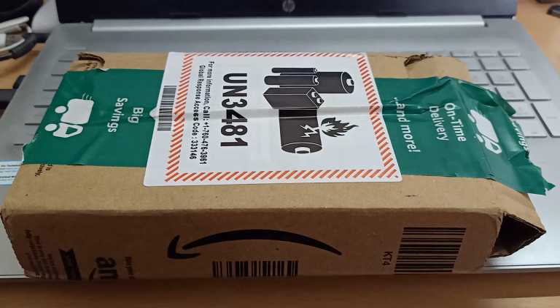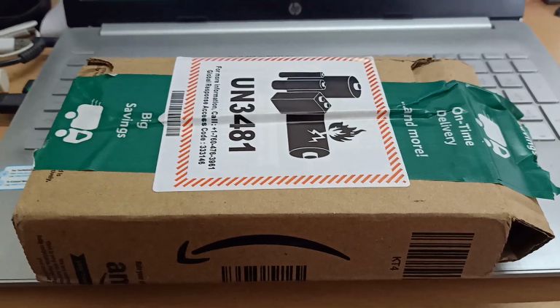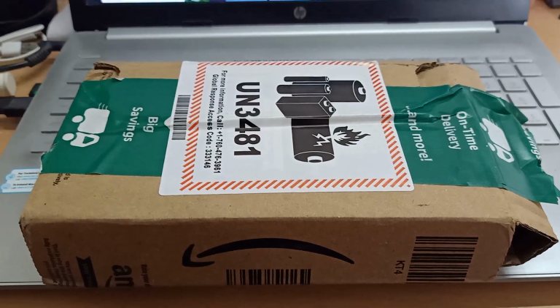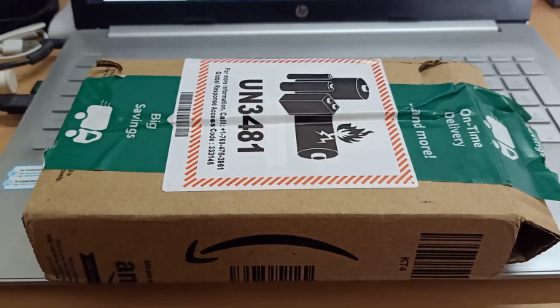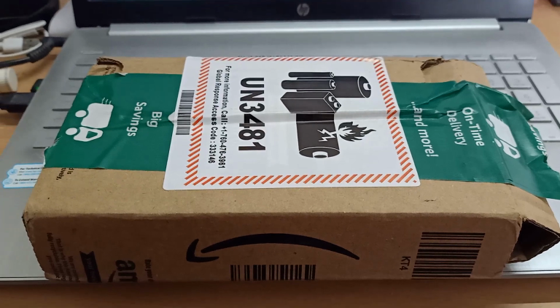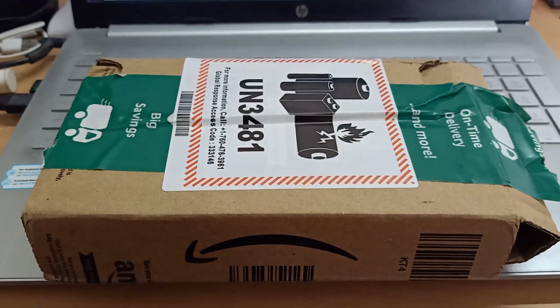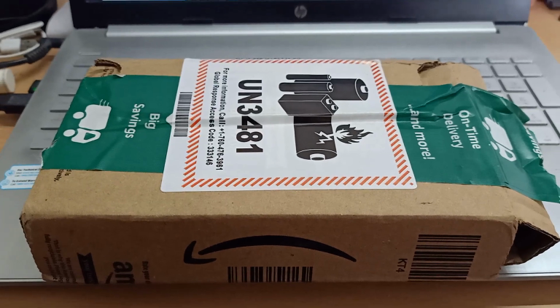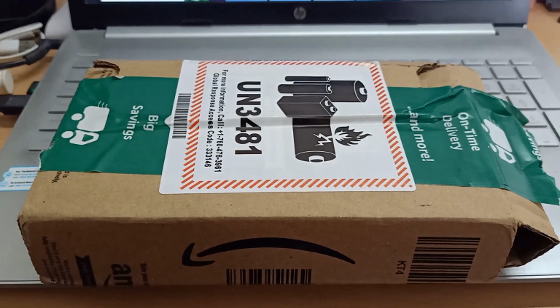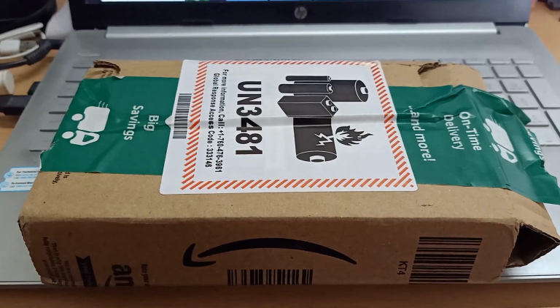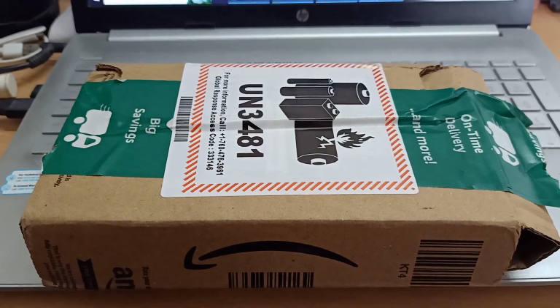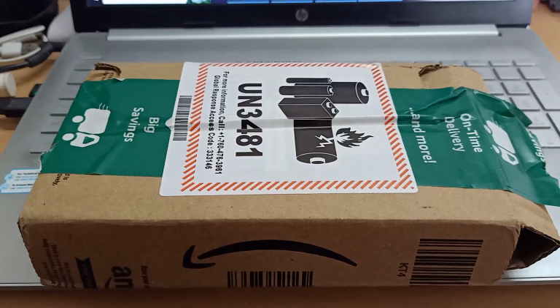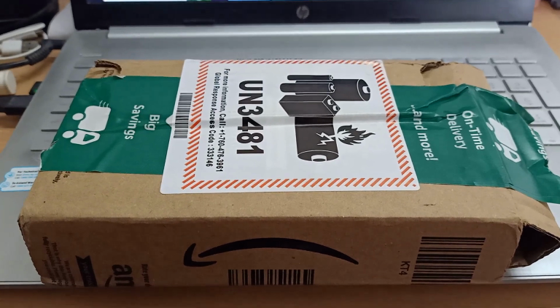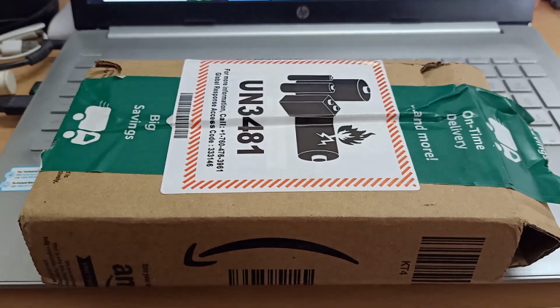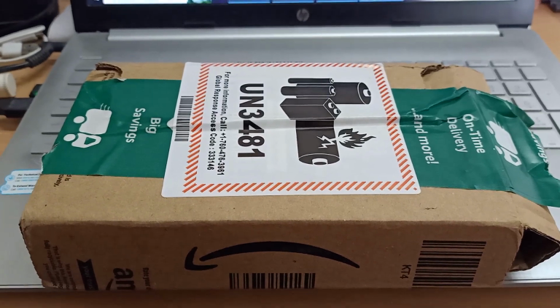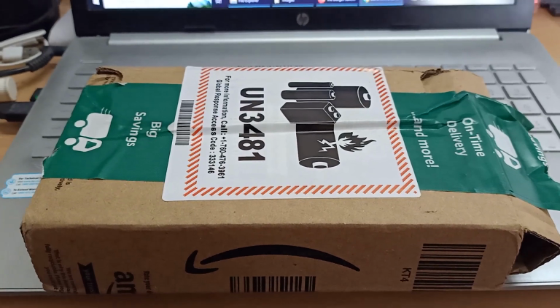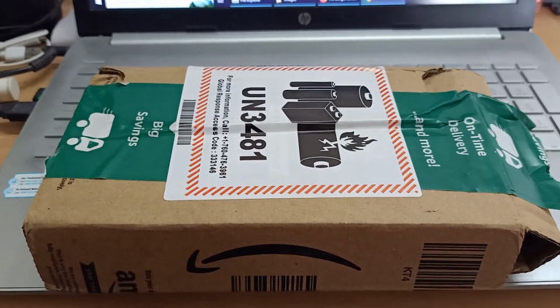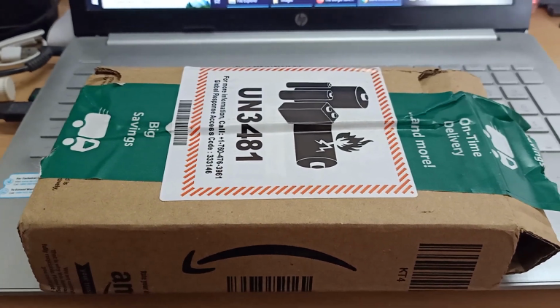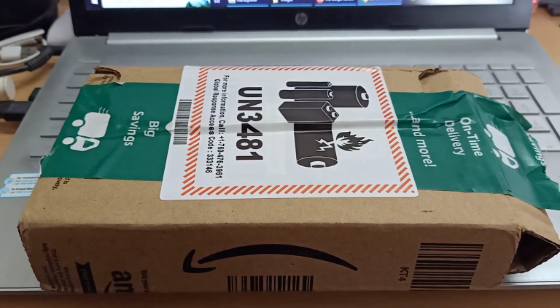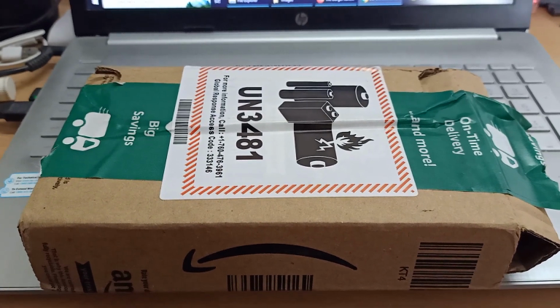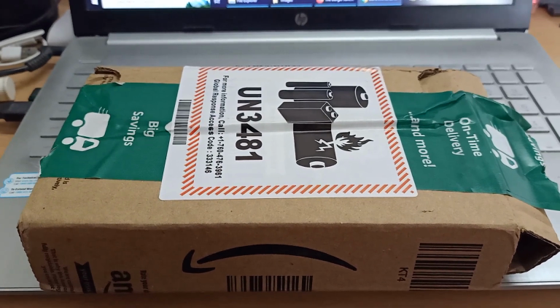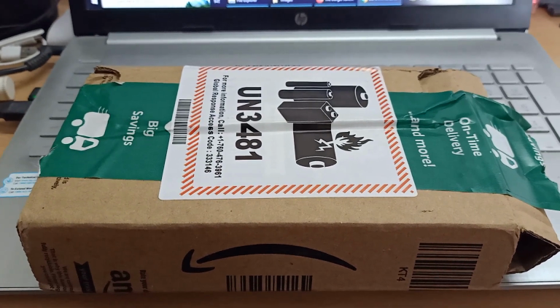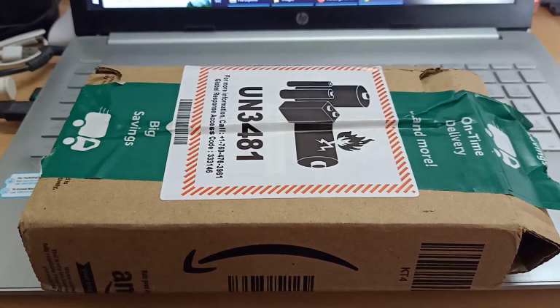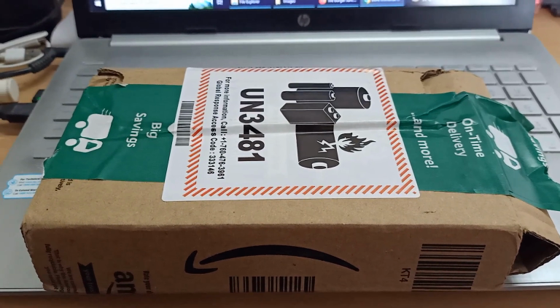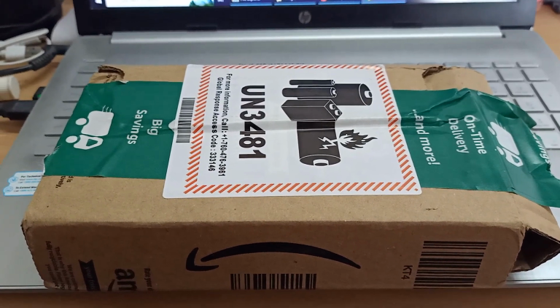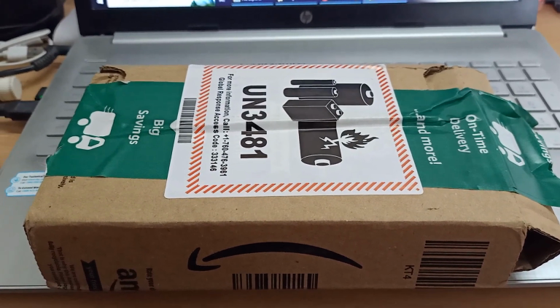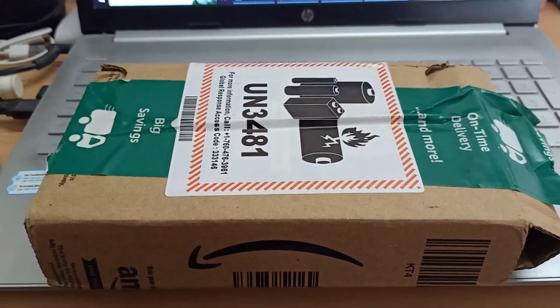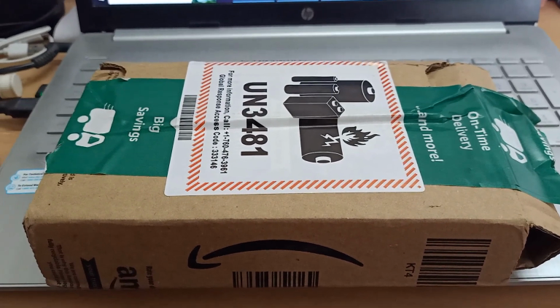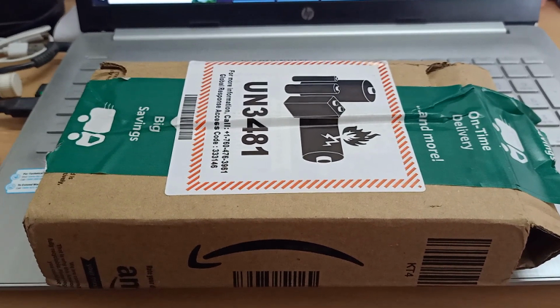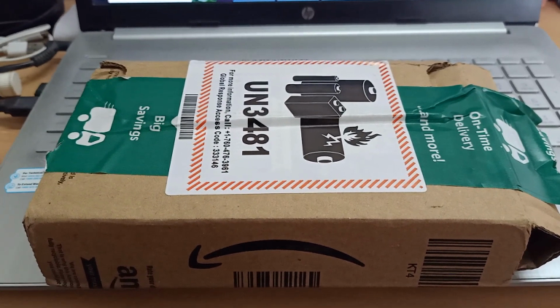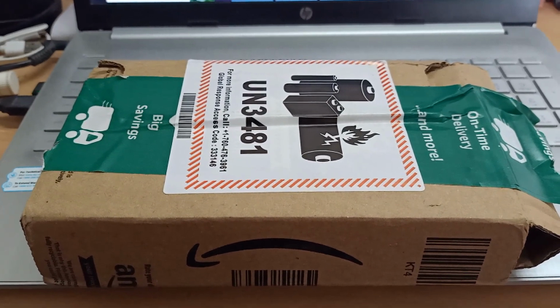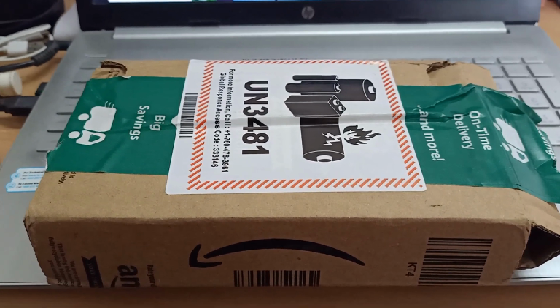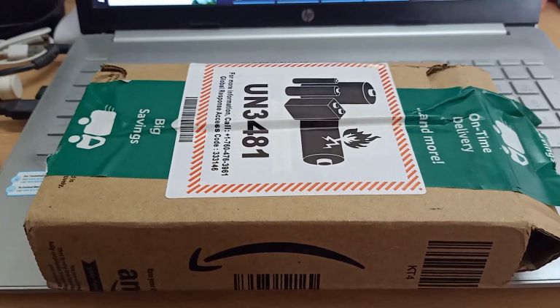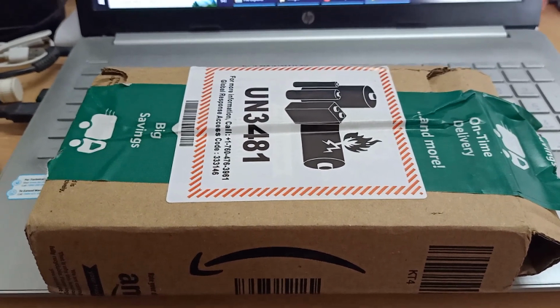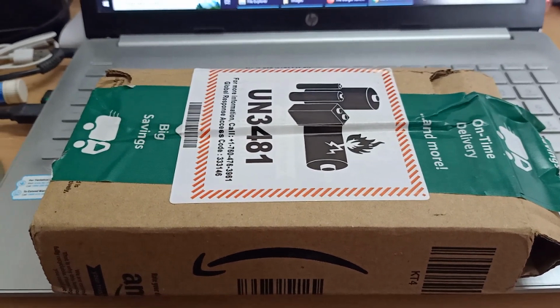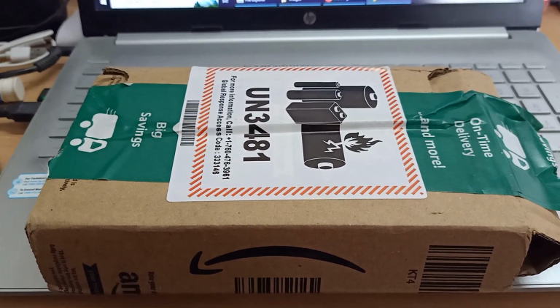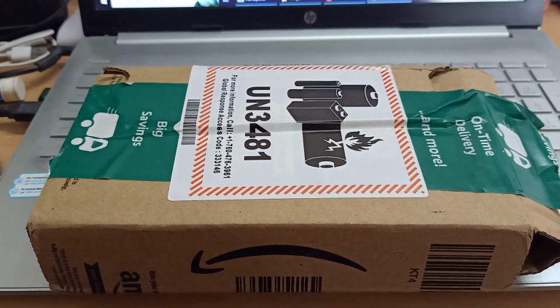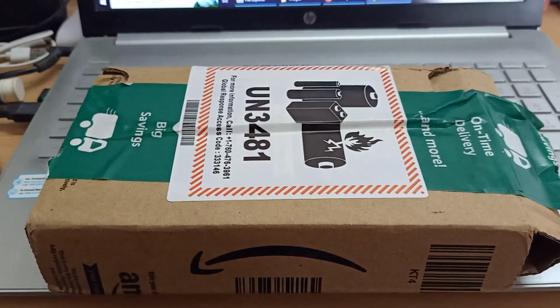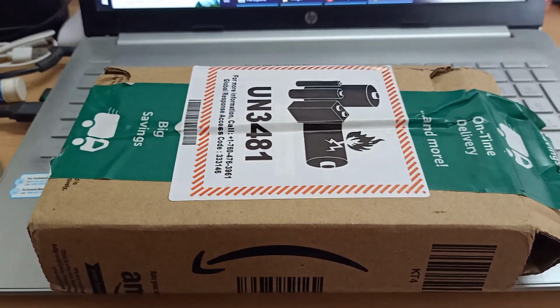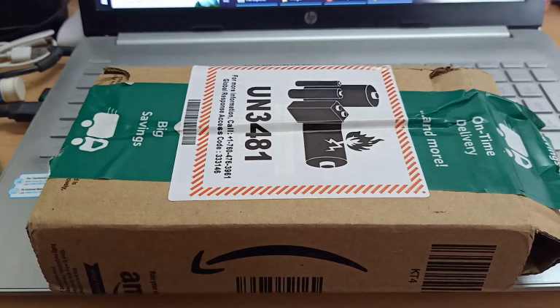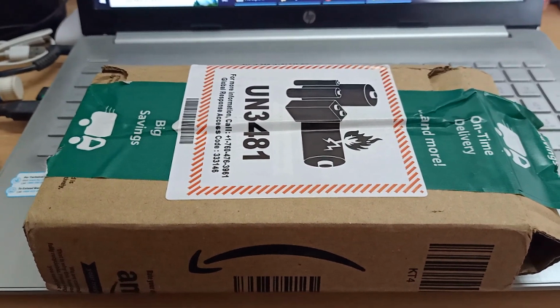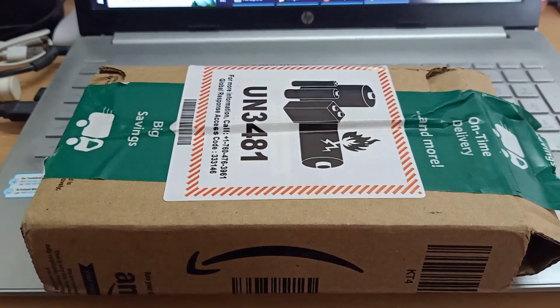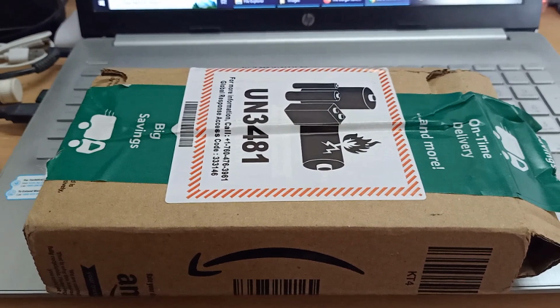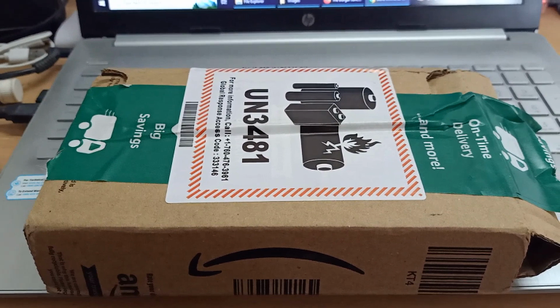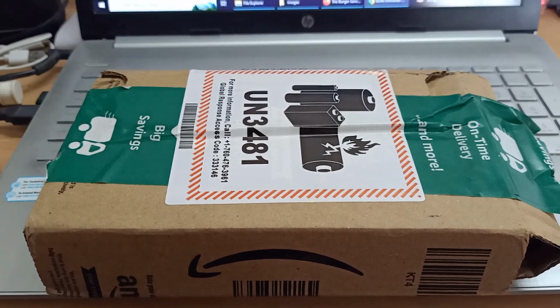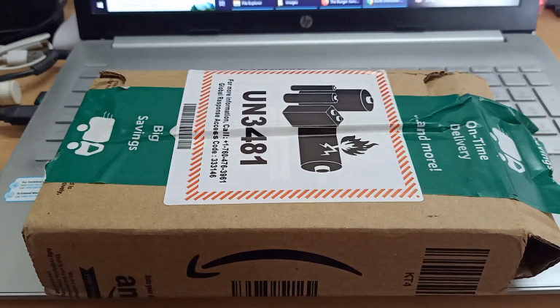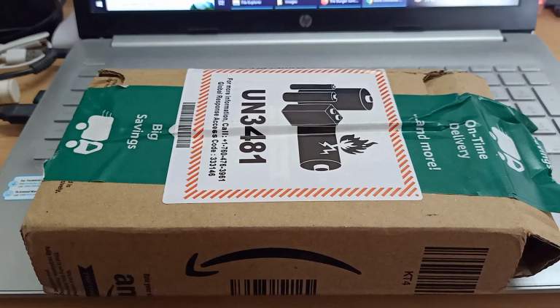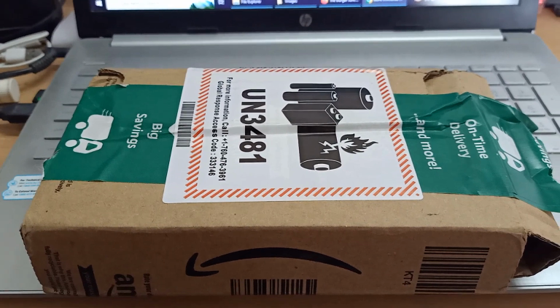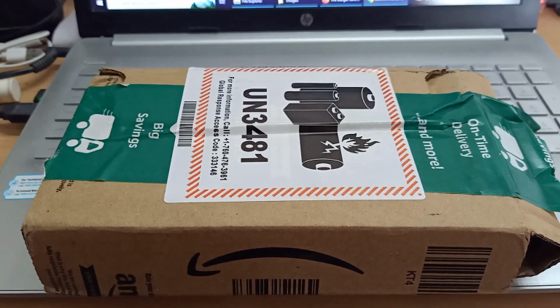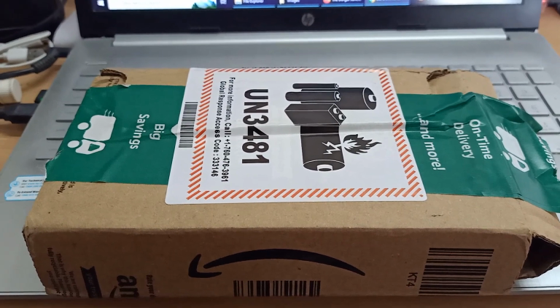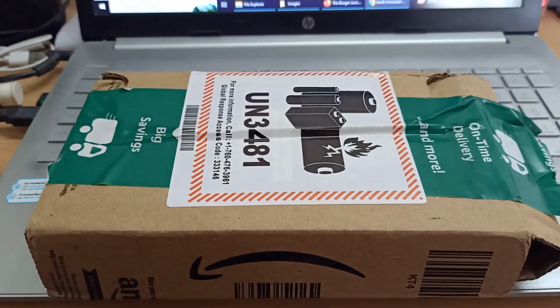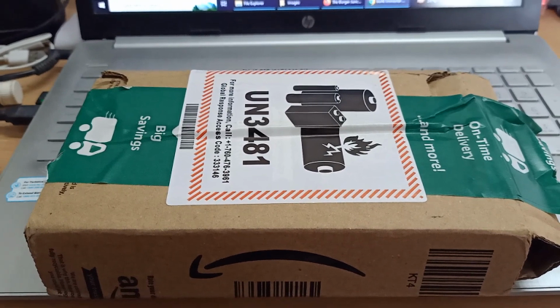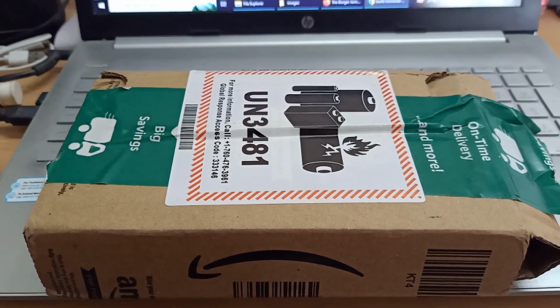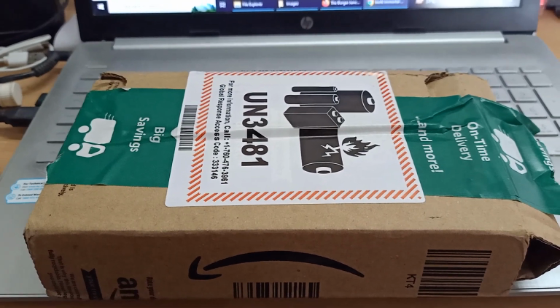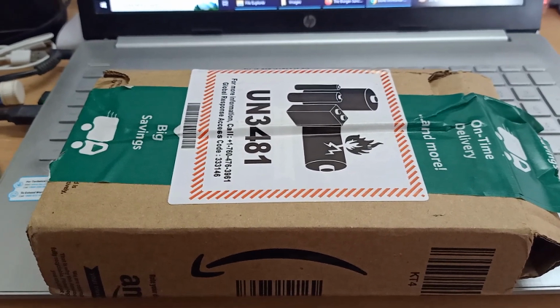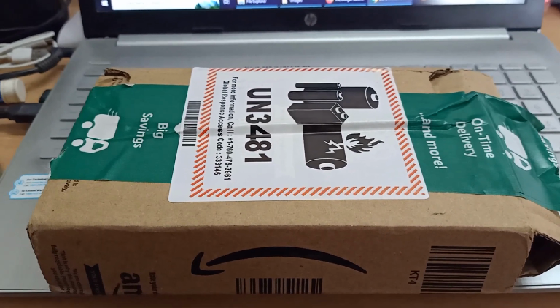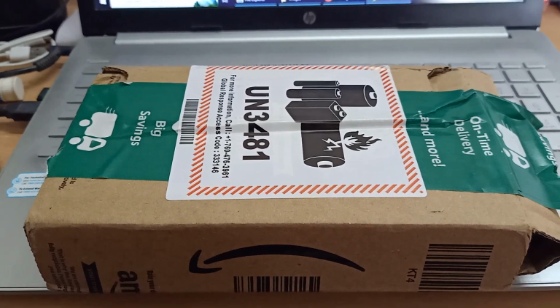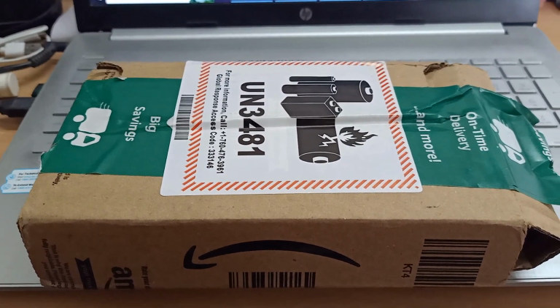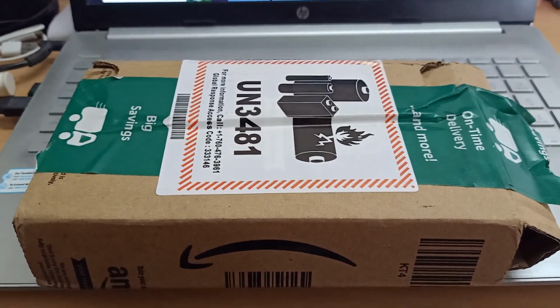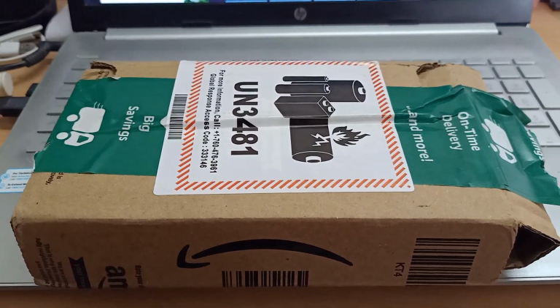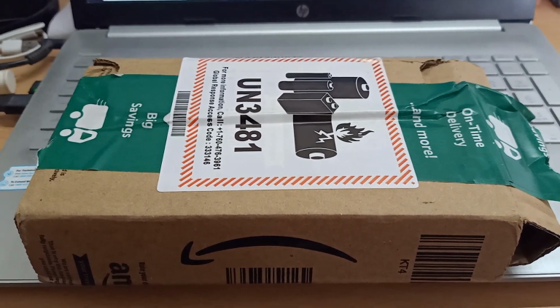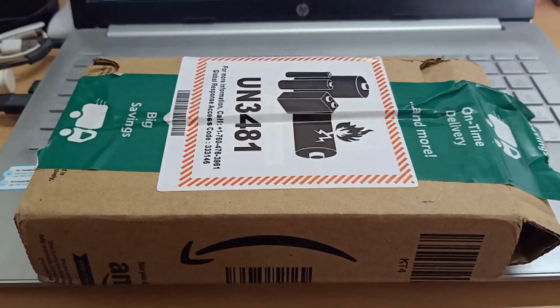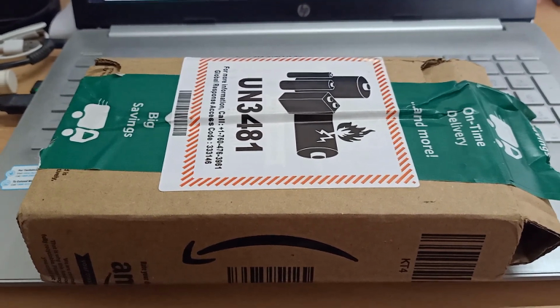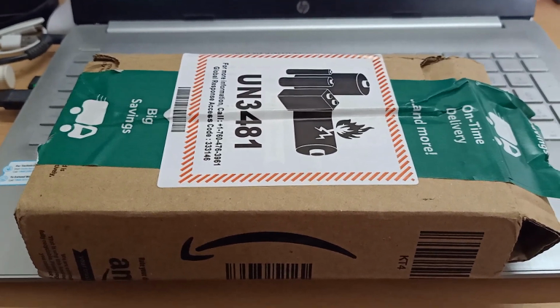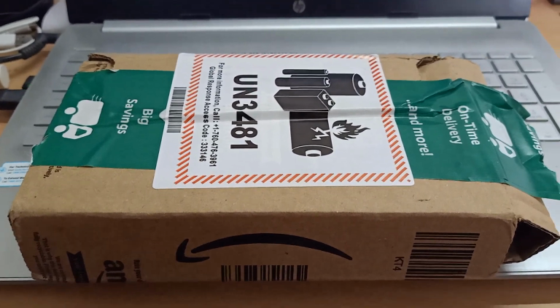Hi guys and welcome to the unboxing of the boAt Immortal 121 with Beast Mode boAt earbuds.